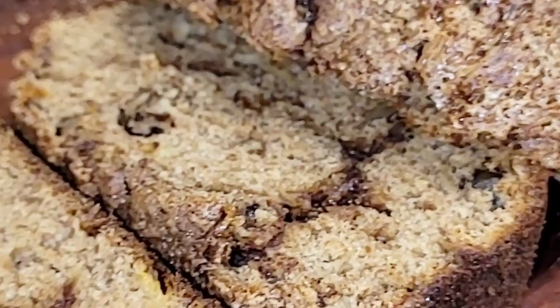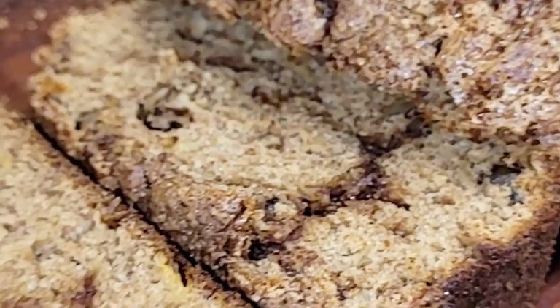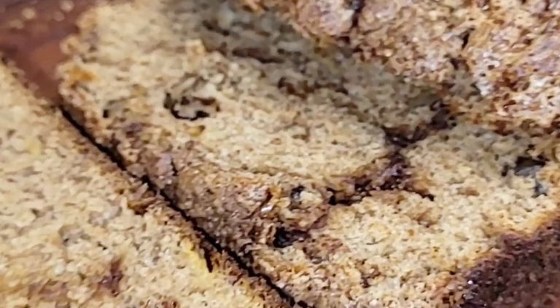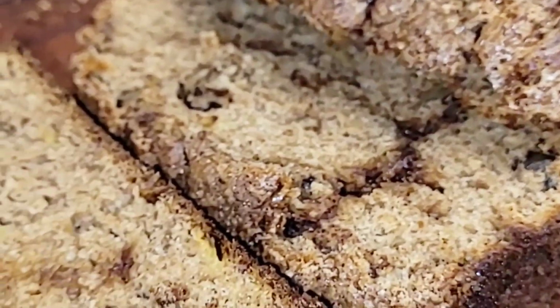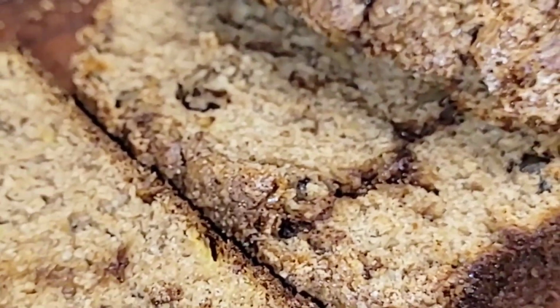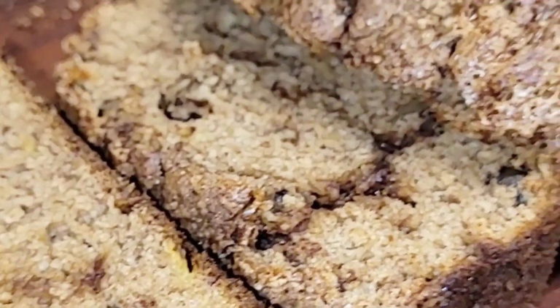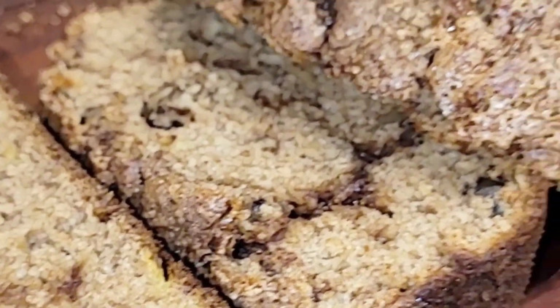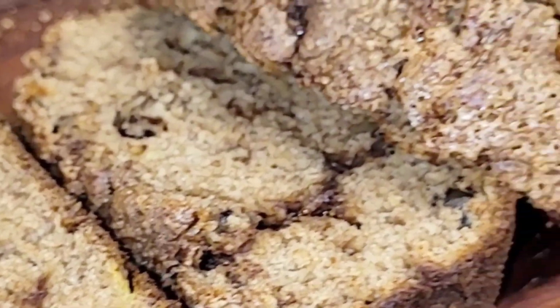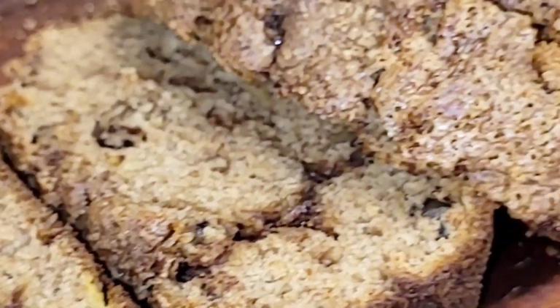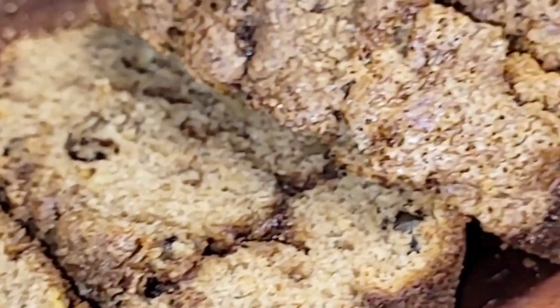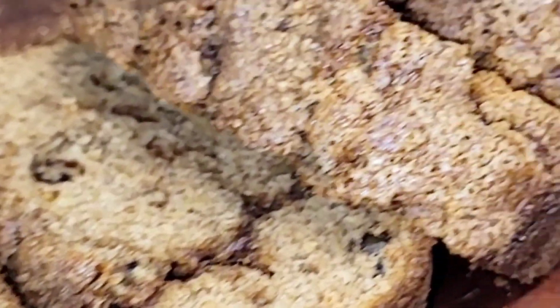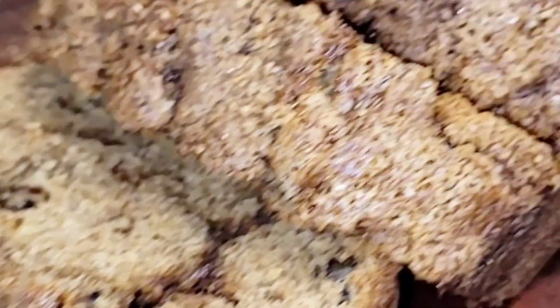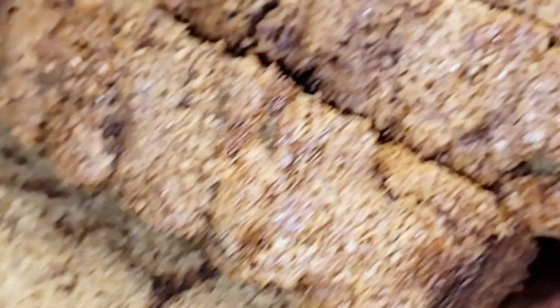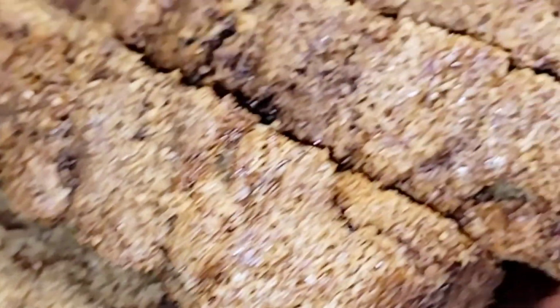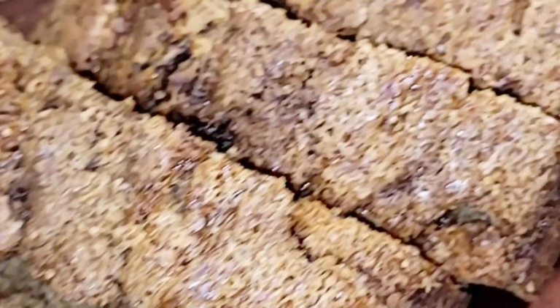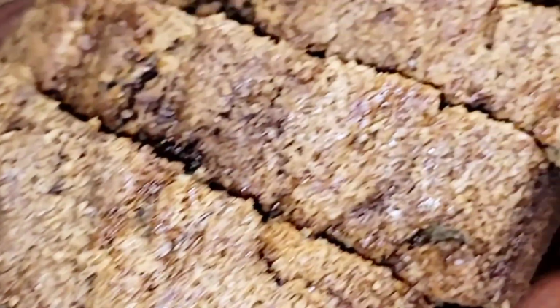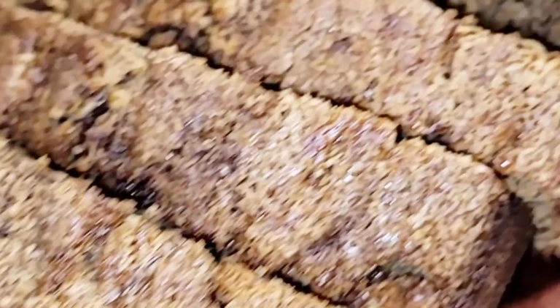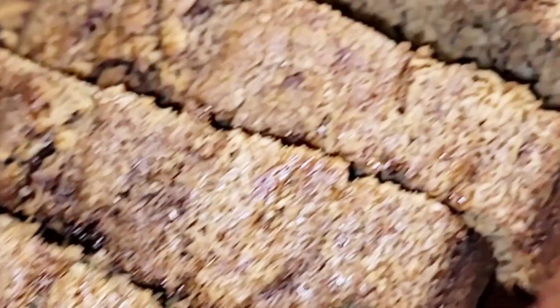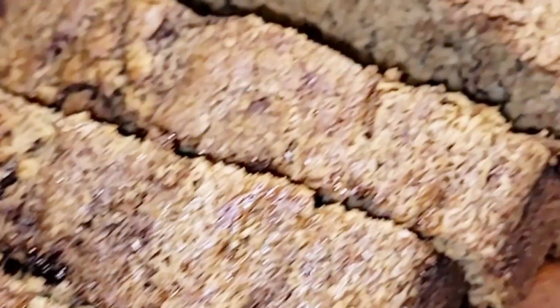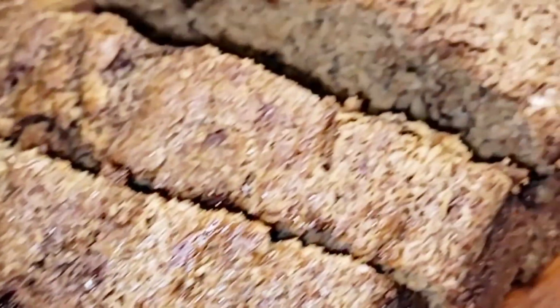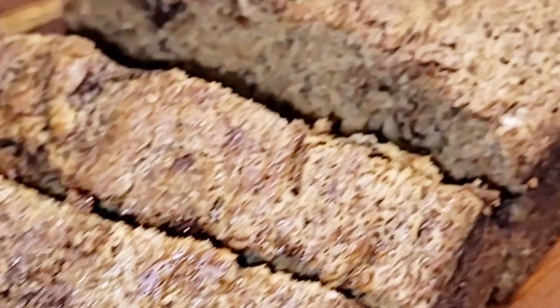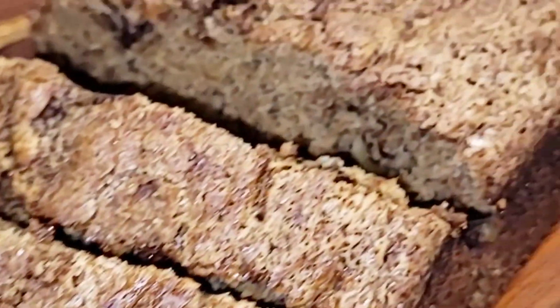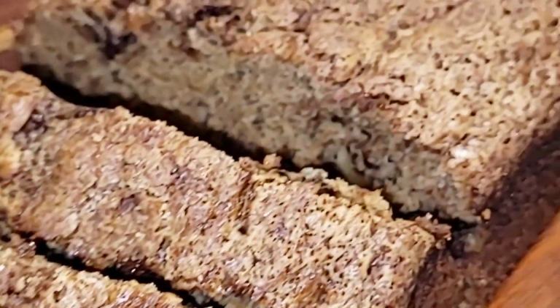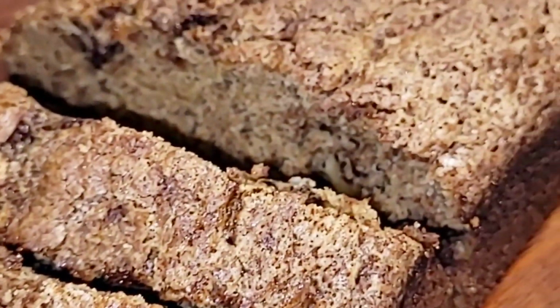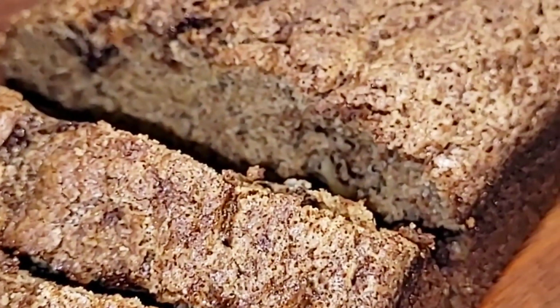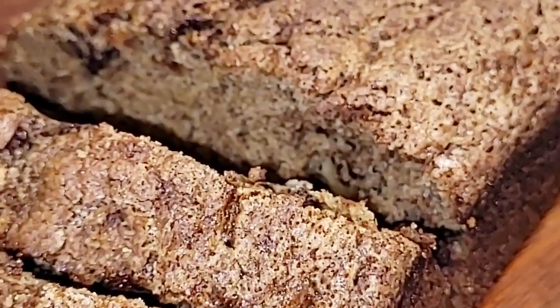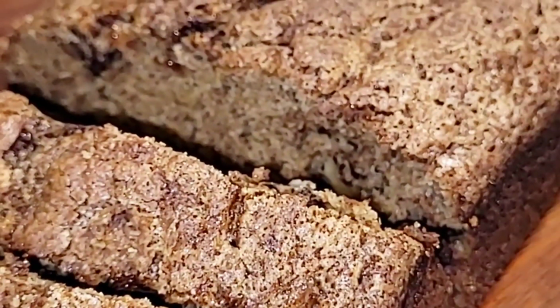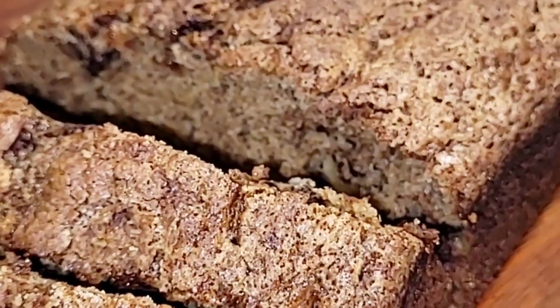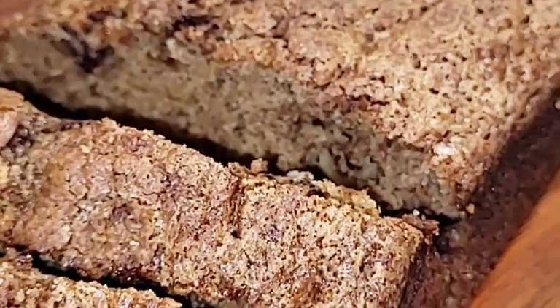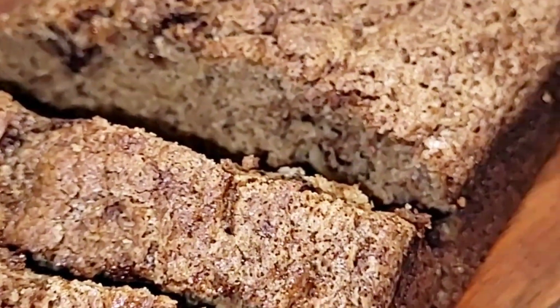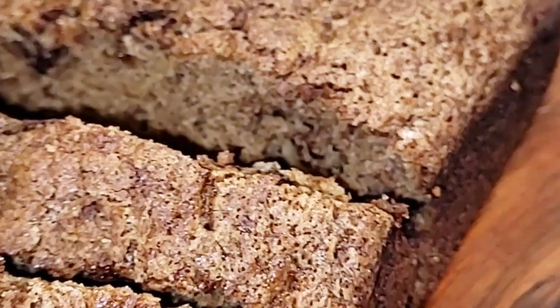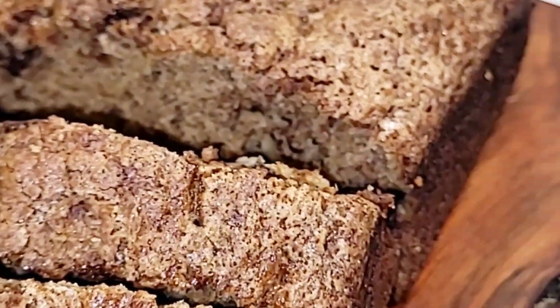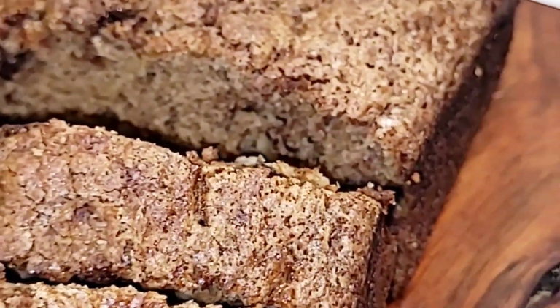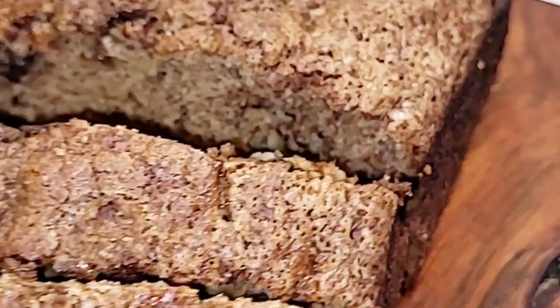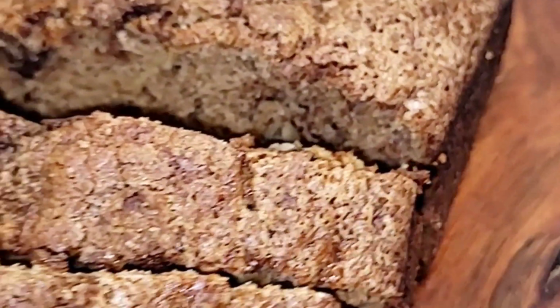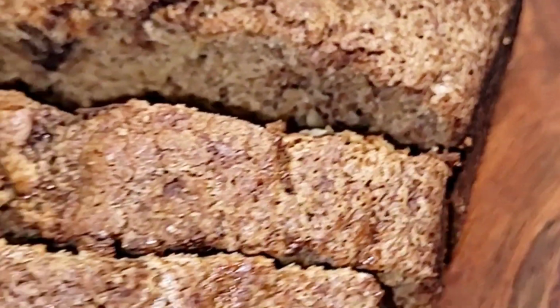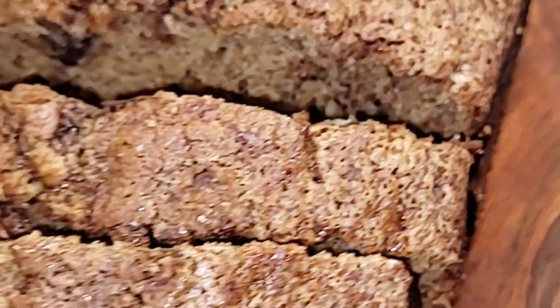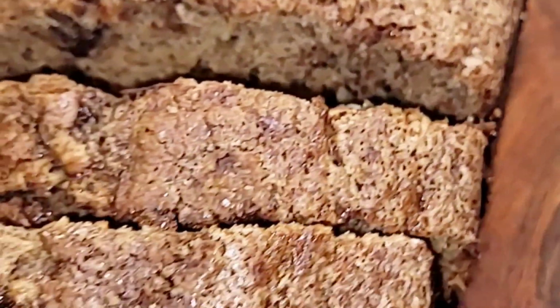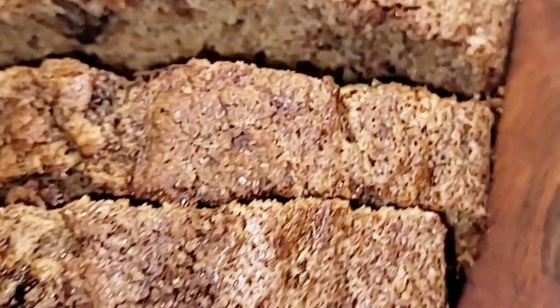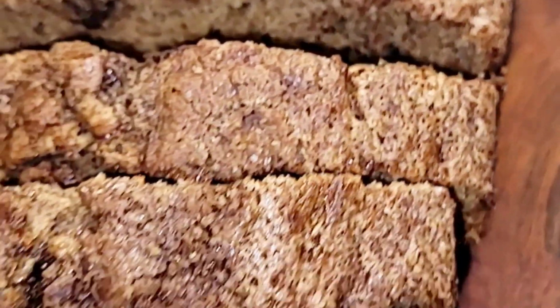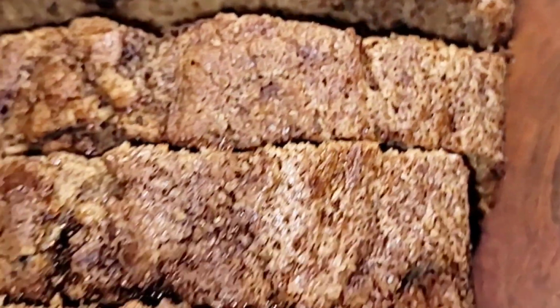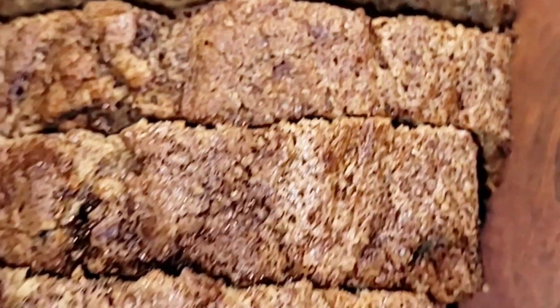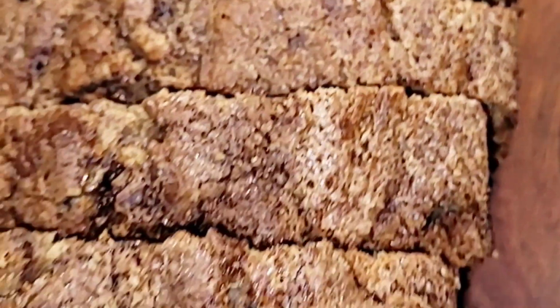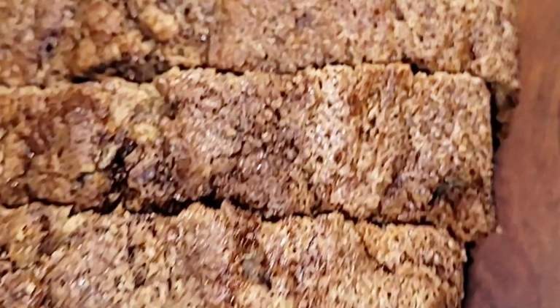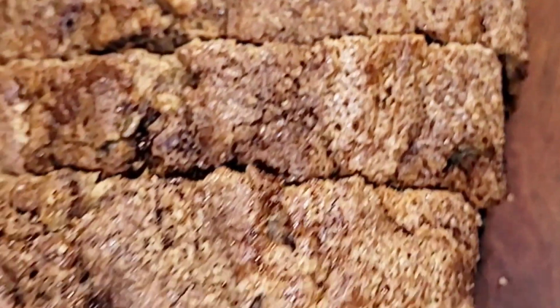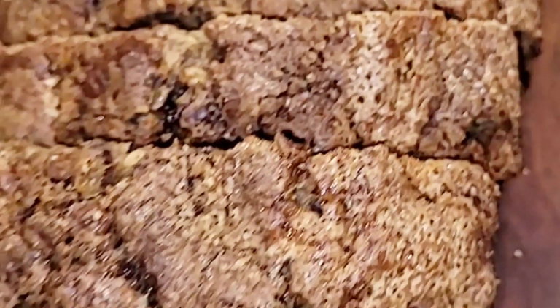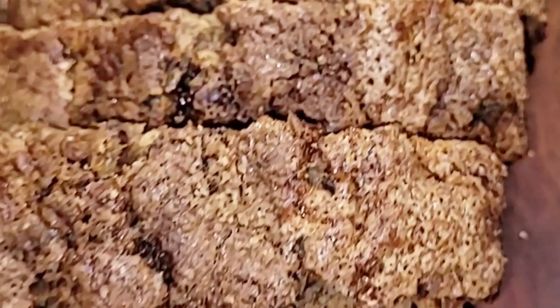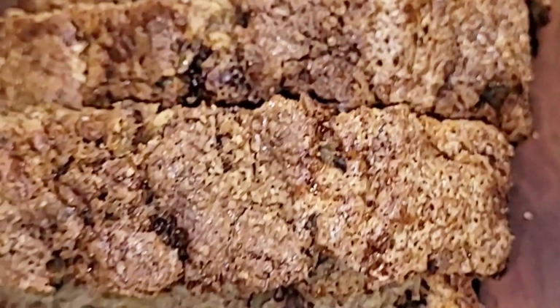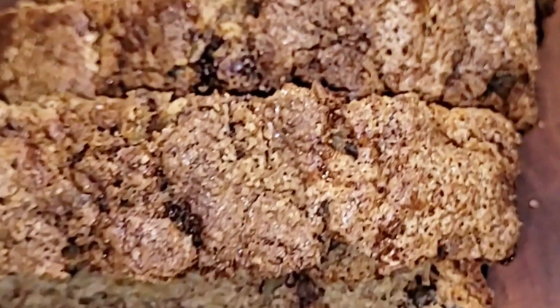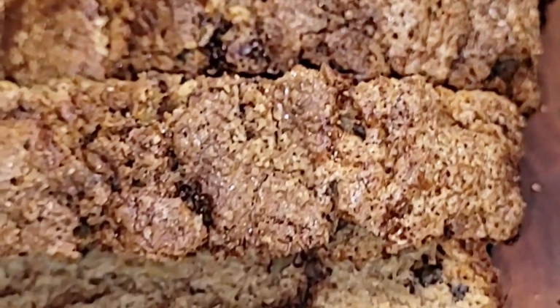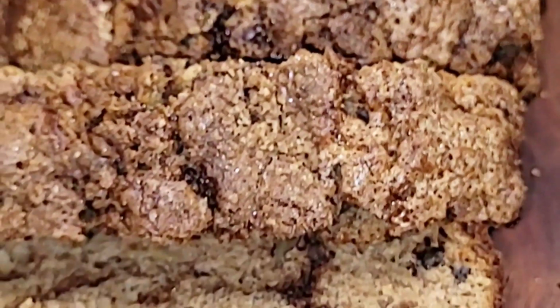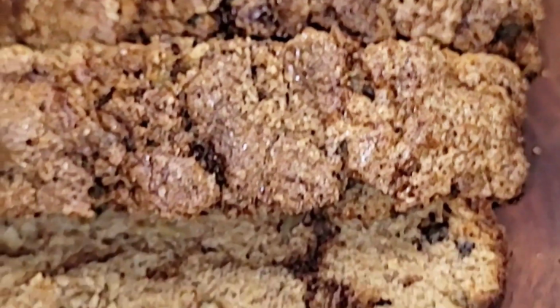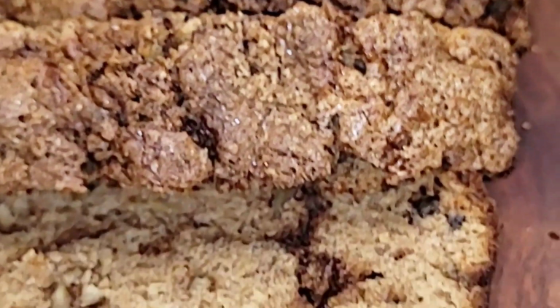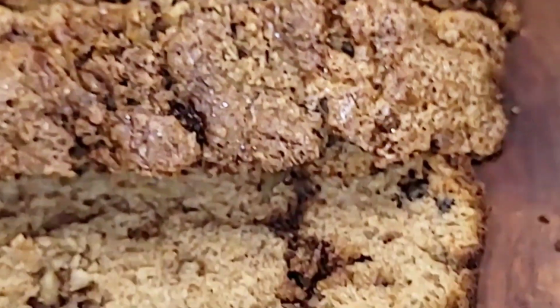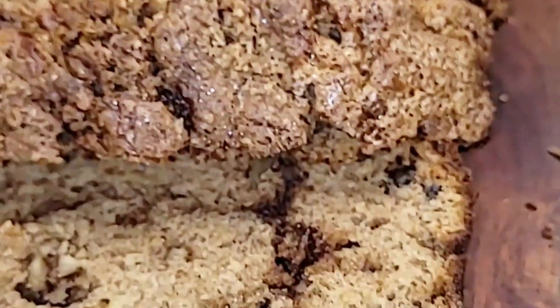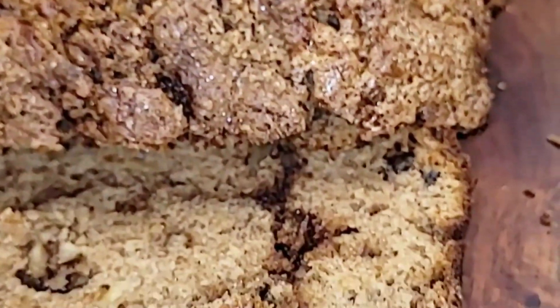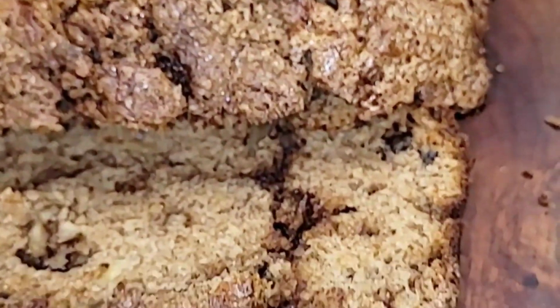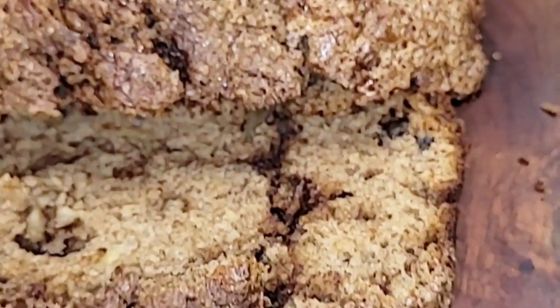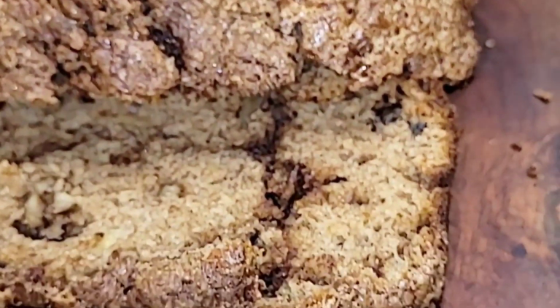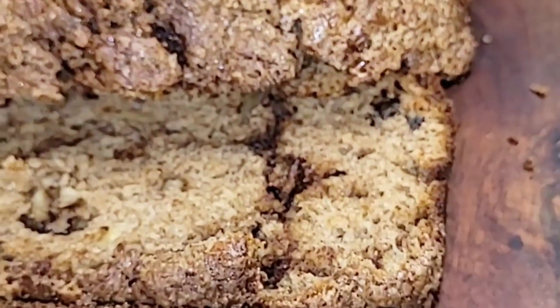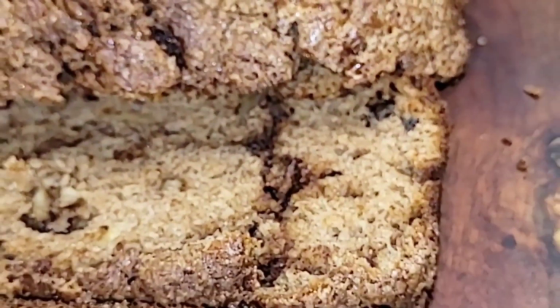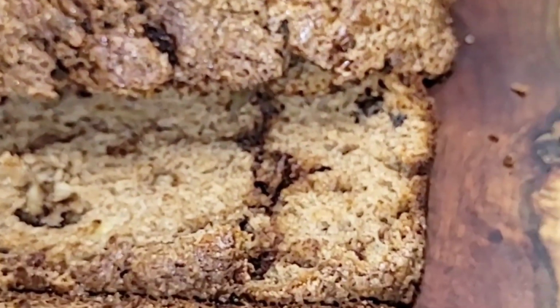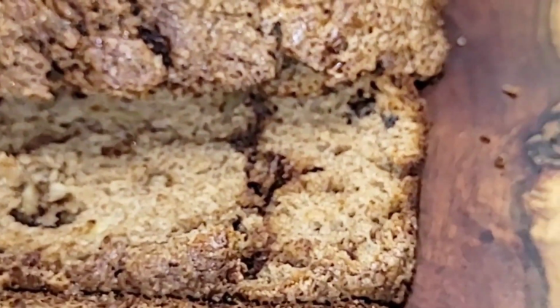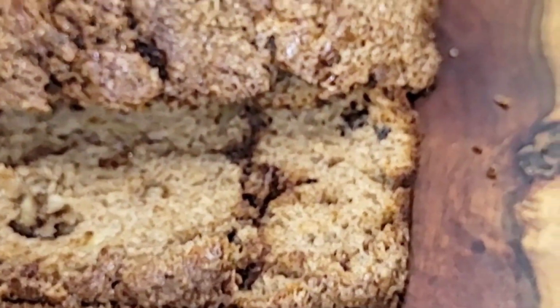Hey guys, what's up and welcome back to the channel. I hope you guys are doing well. In today's video I'm going to make cinnamon swirl banana bread, so if you guys would like to see more of this recipe, just keep watching.